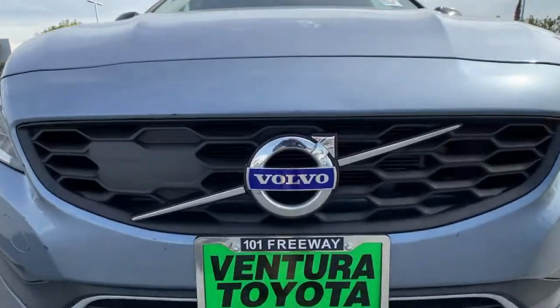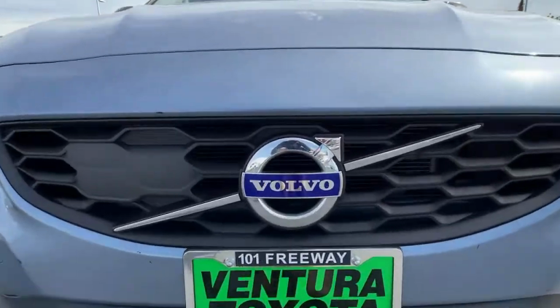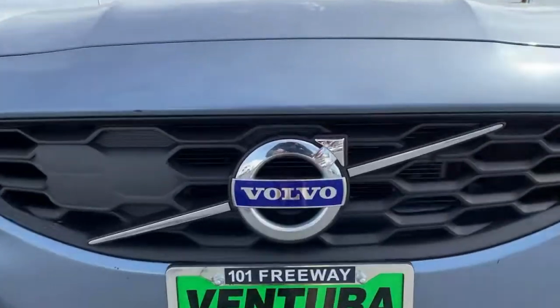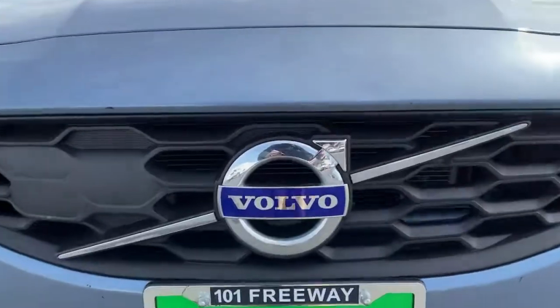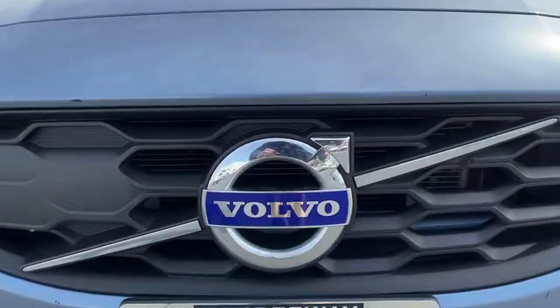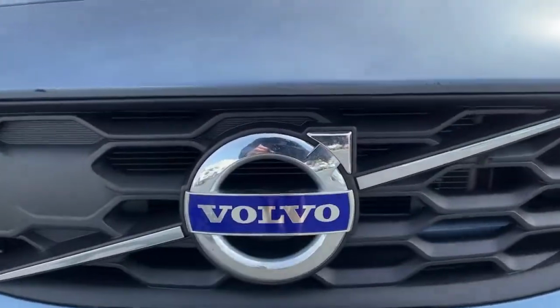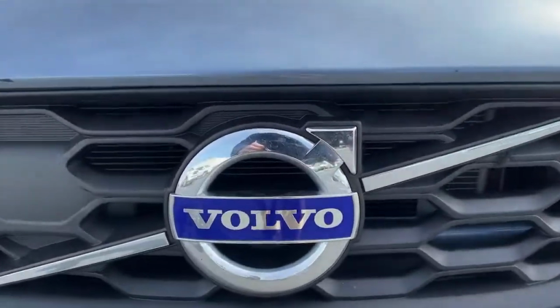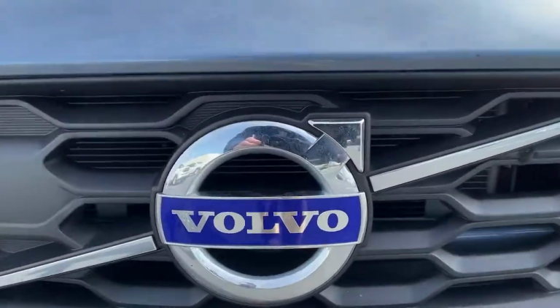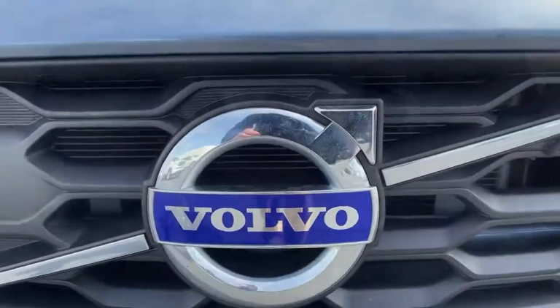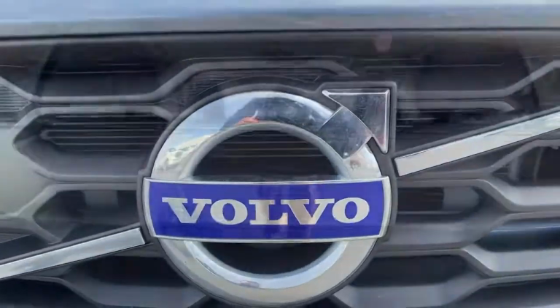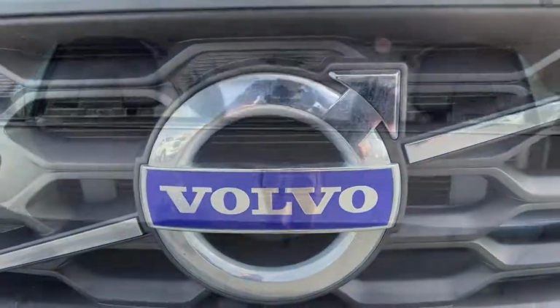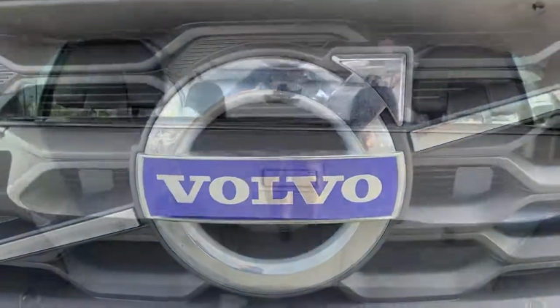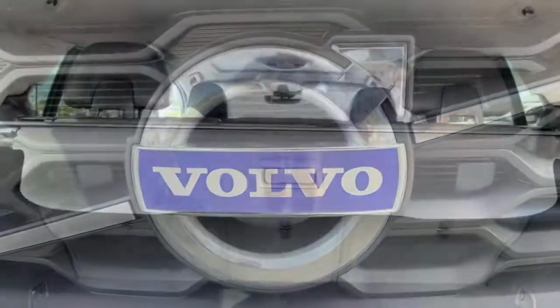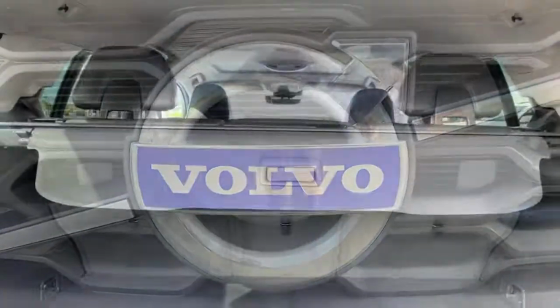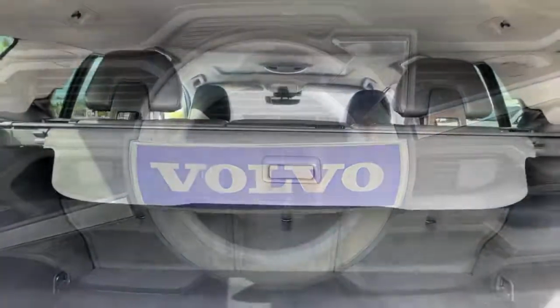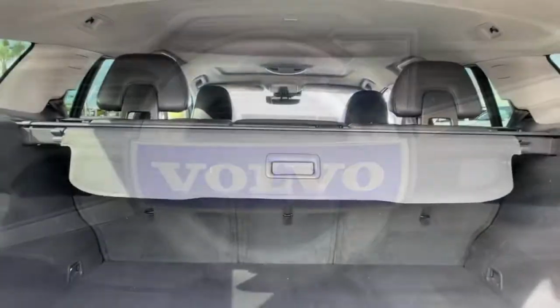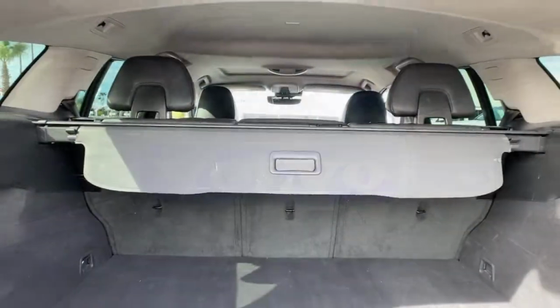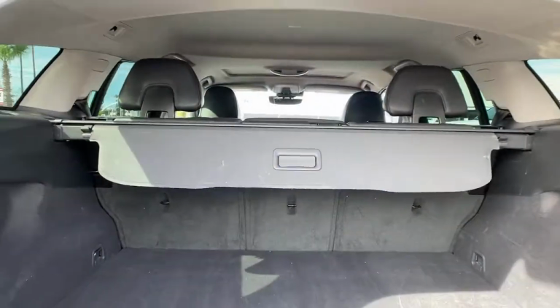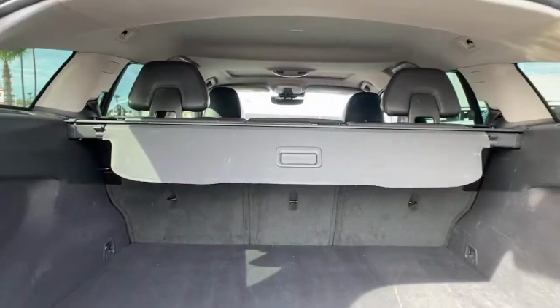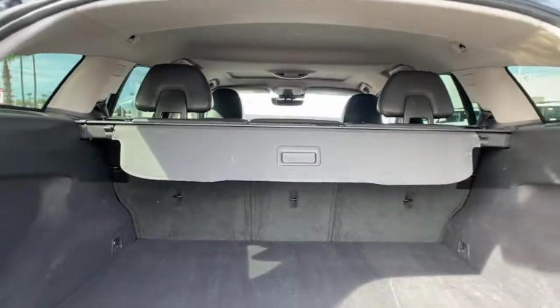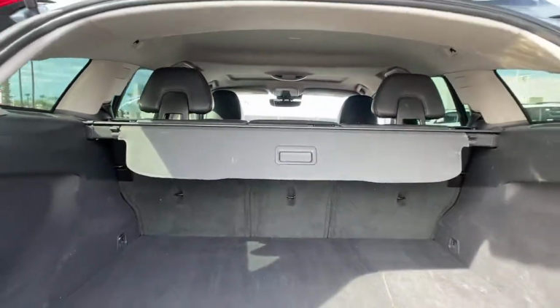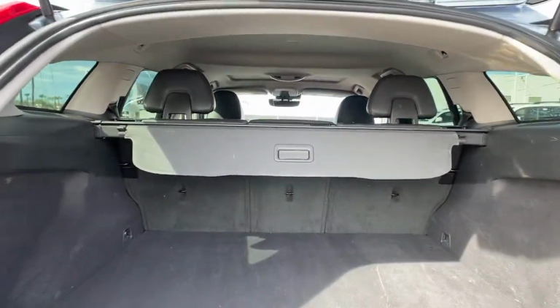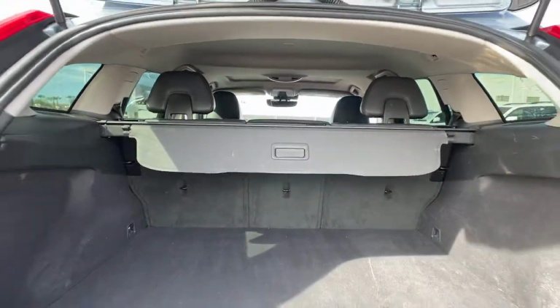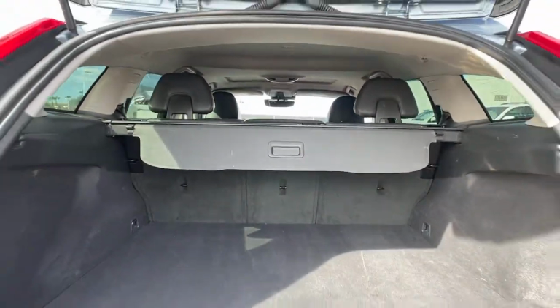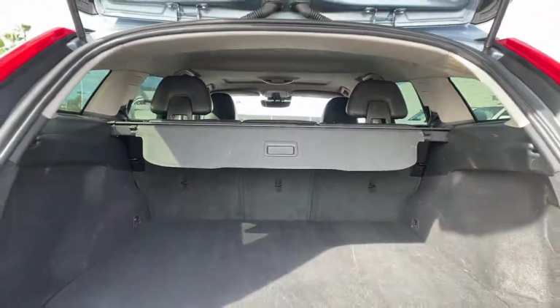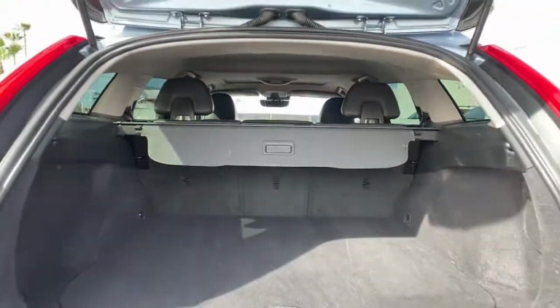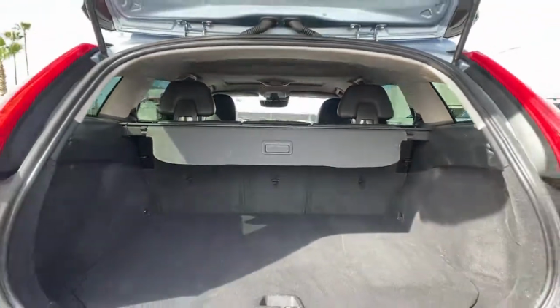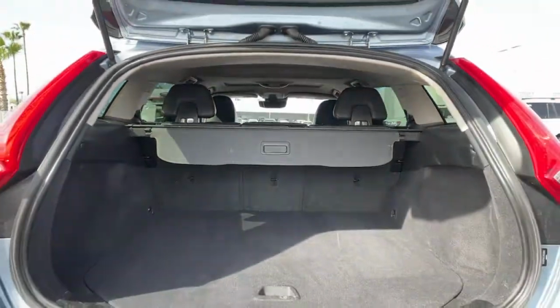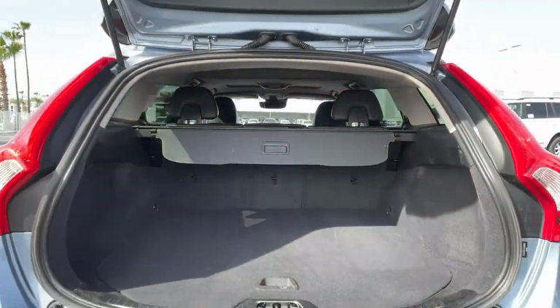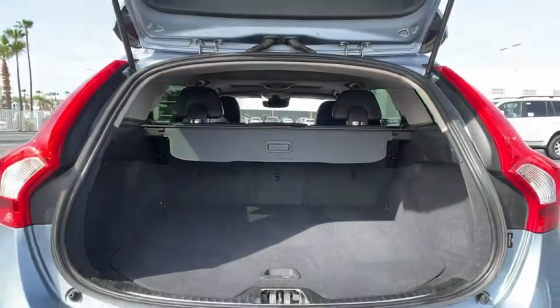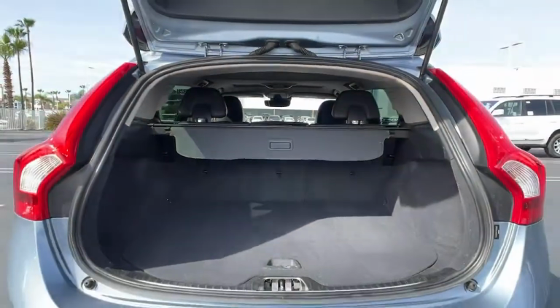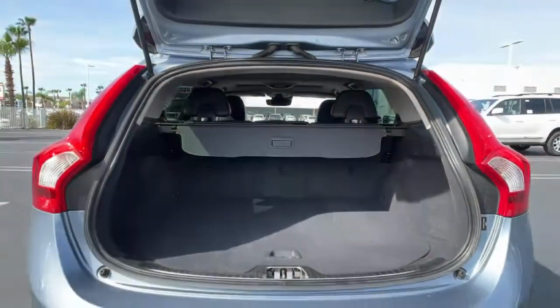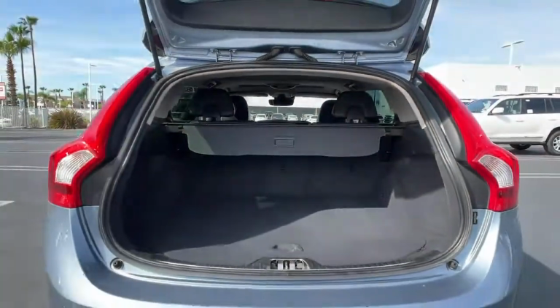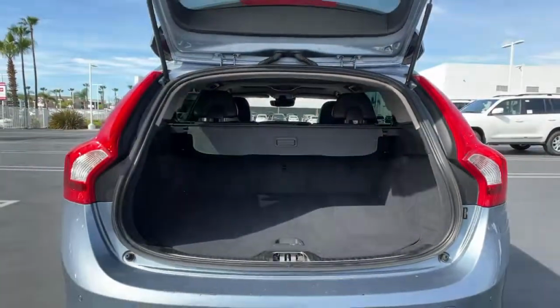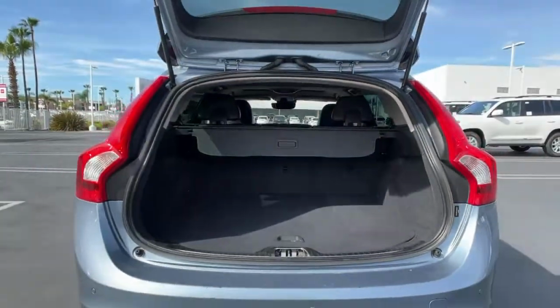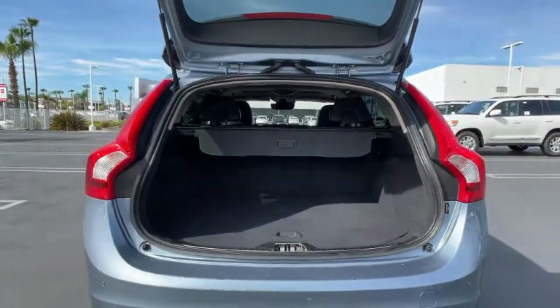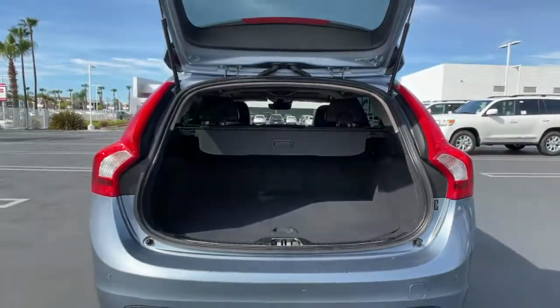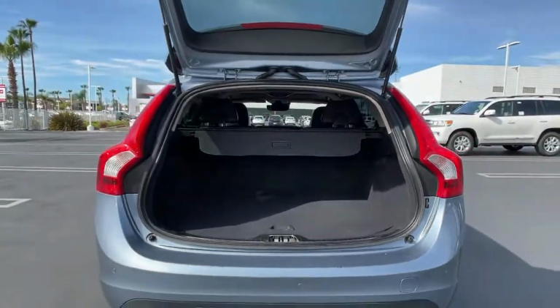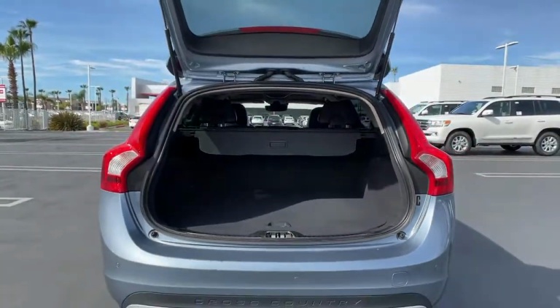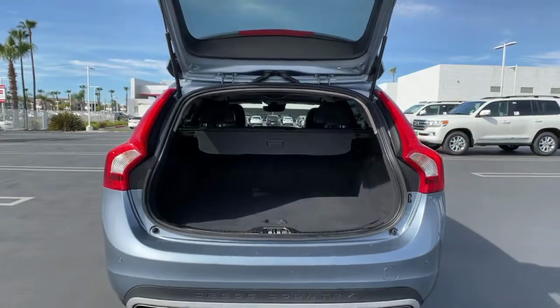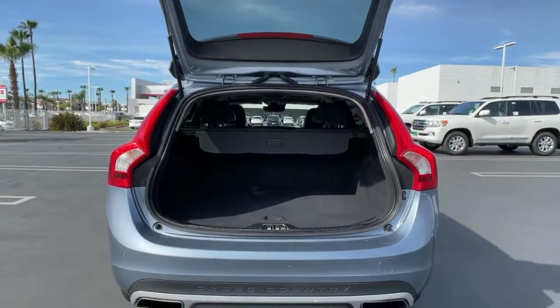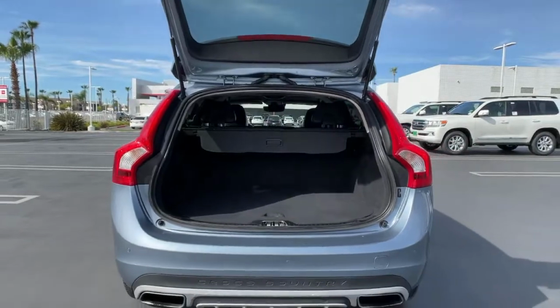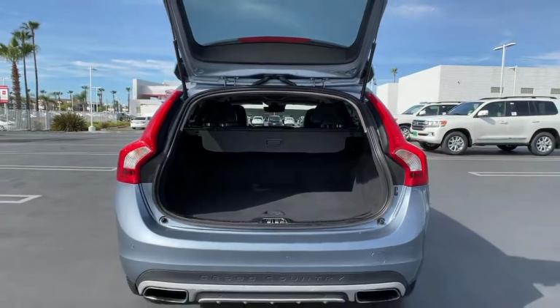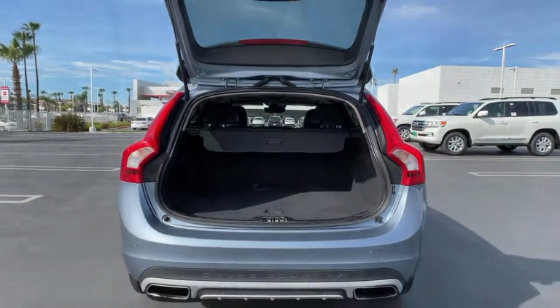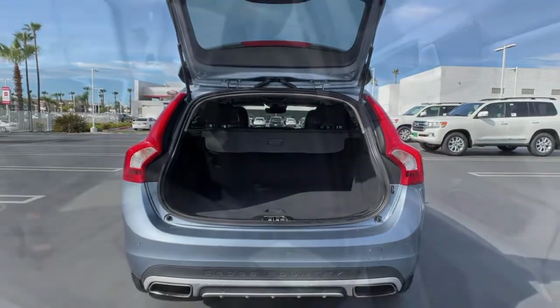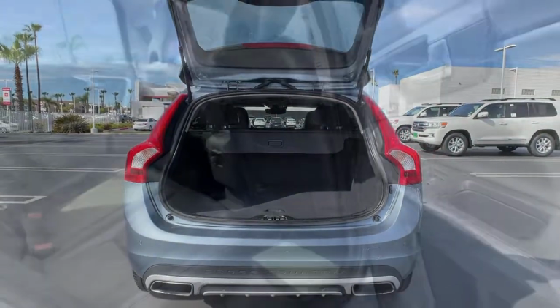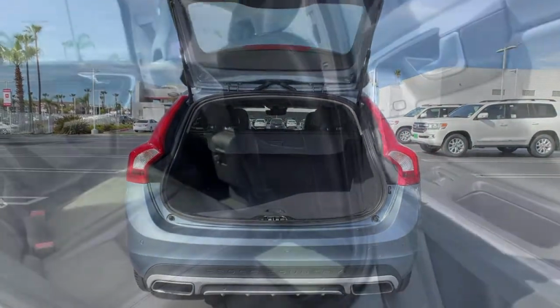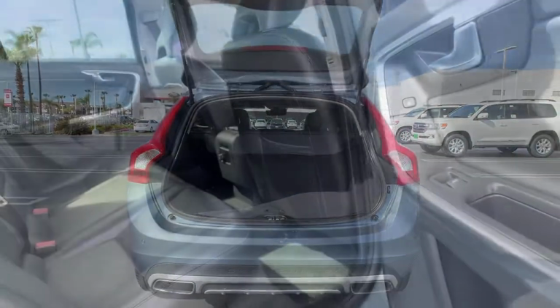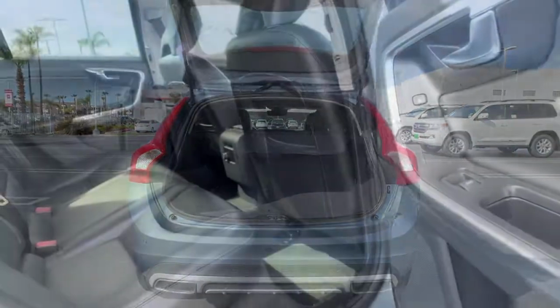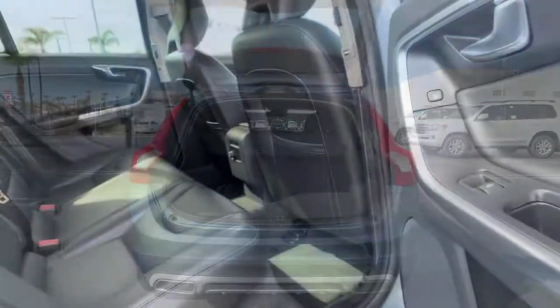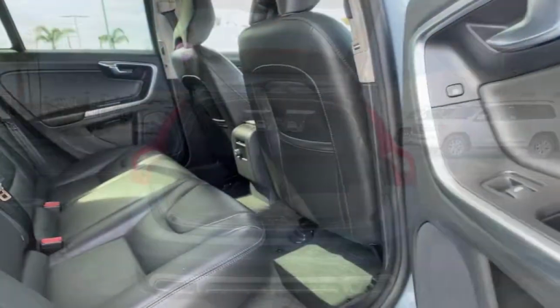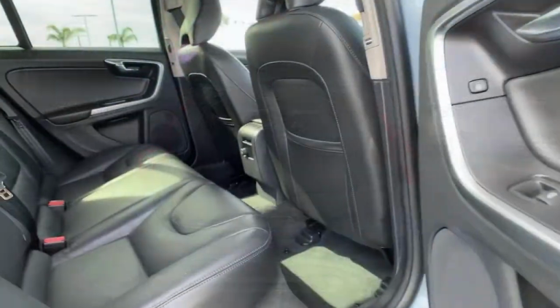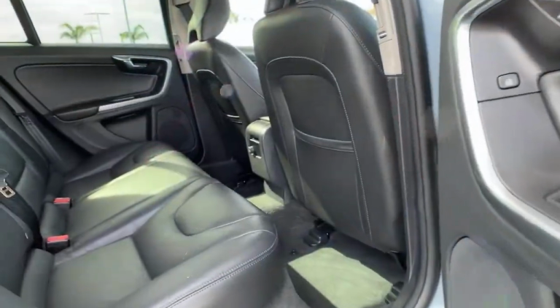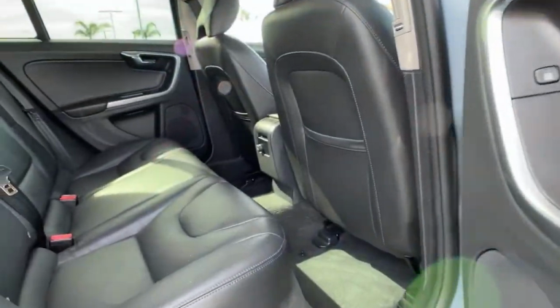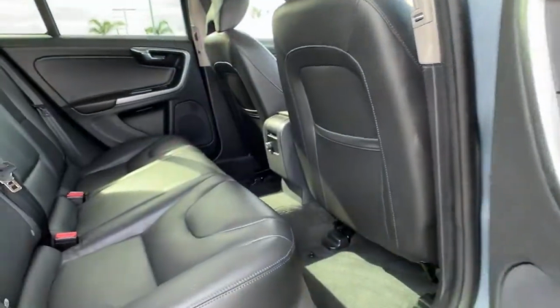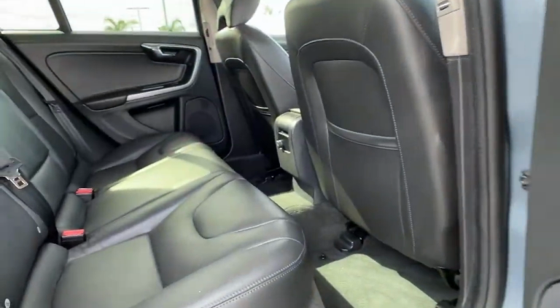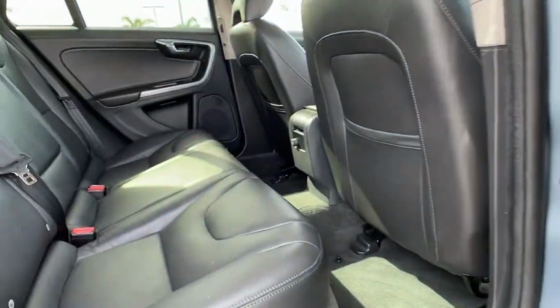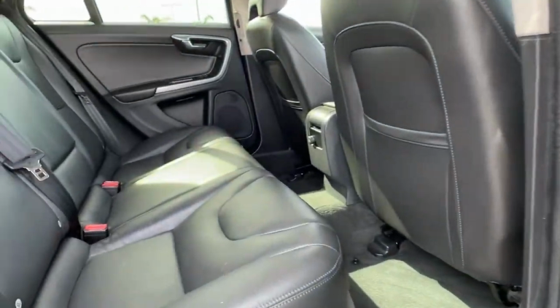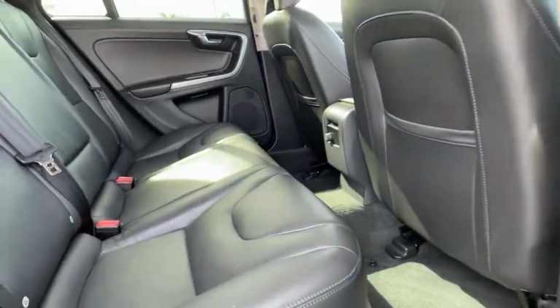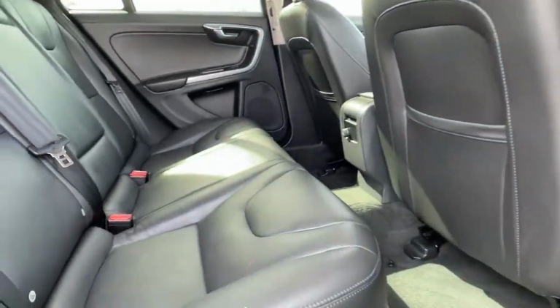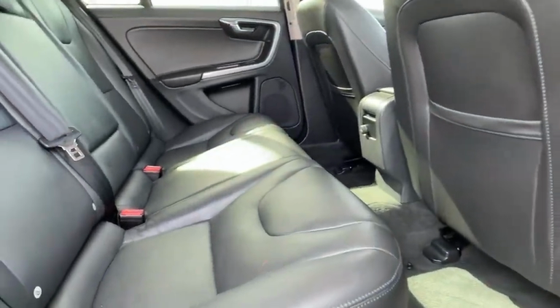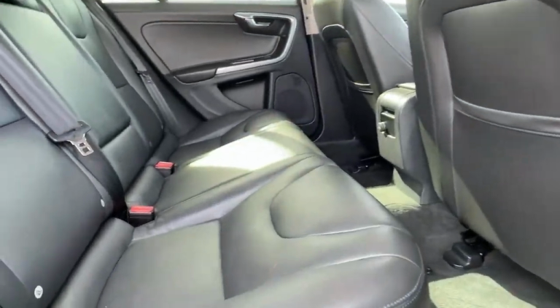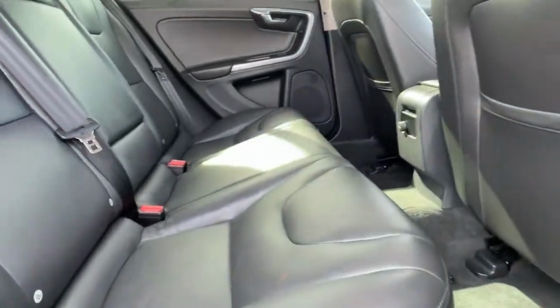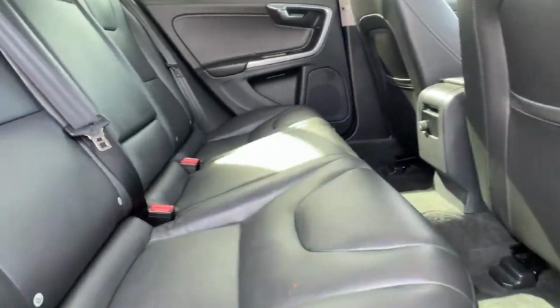Get the safety and quality you deserve in this exceptional V60. Our team will give you an outstanding test drive experience. Stop in today.